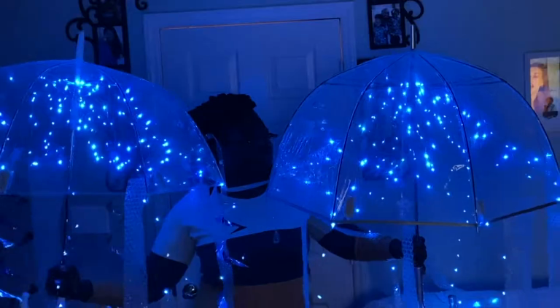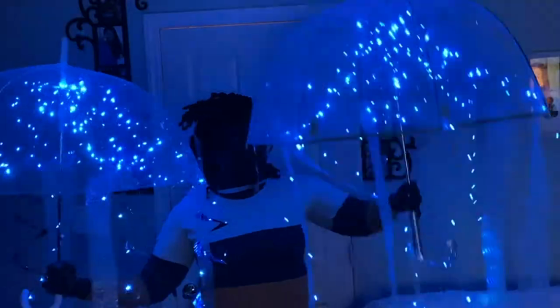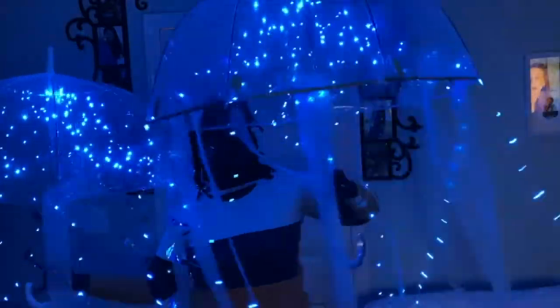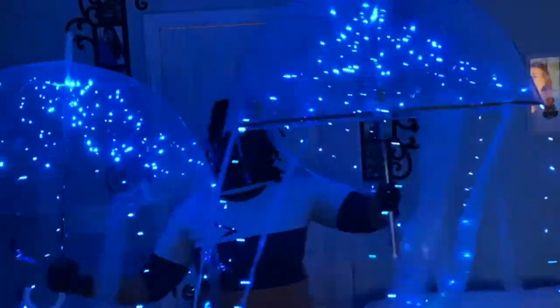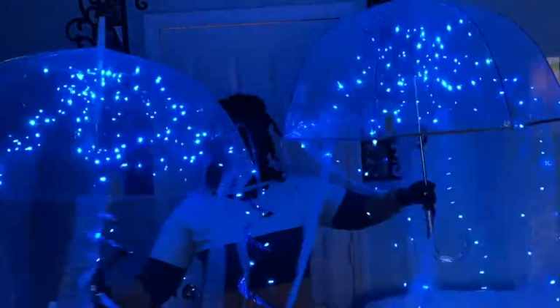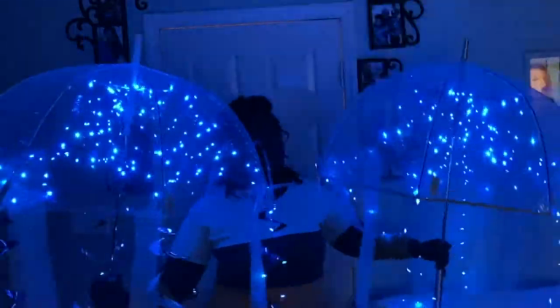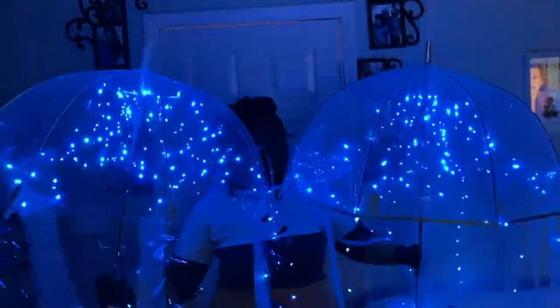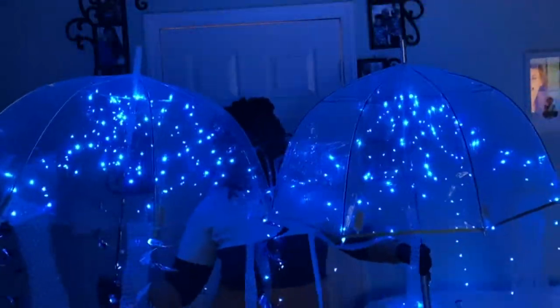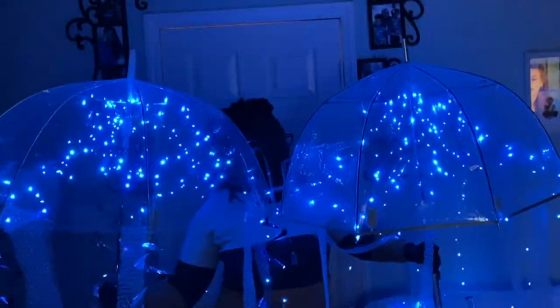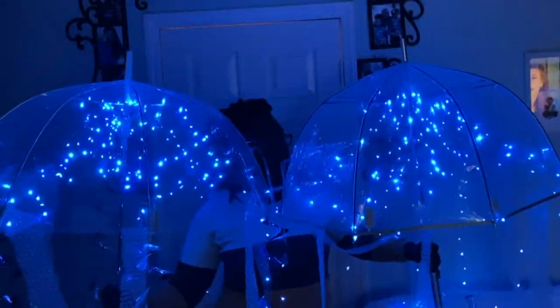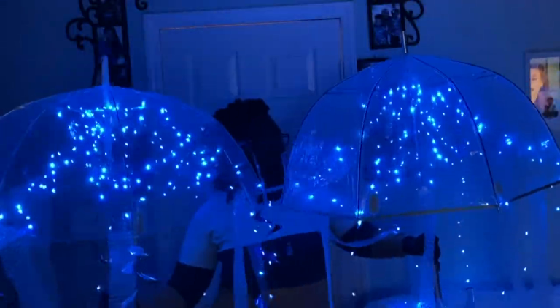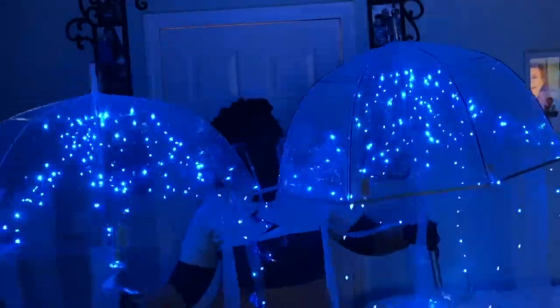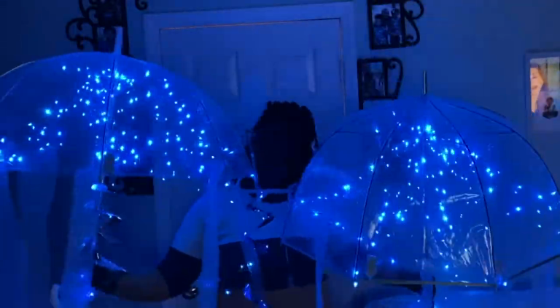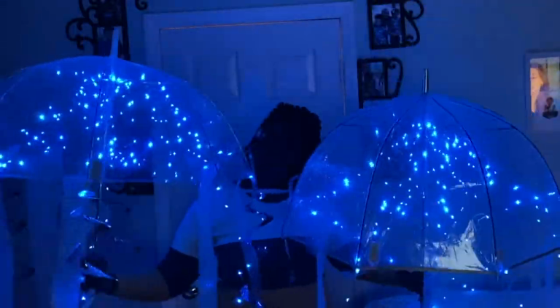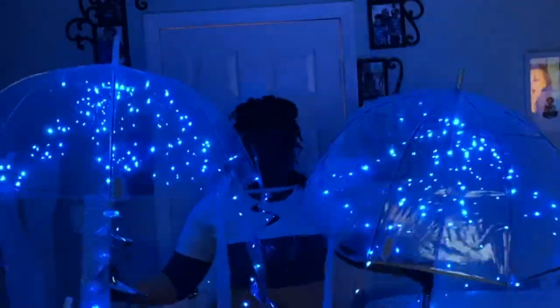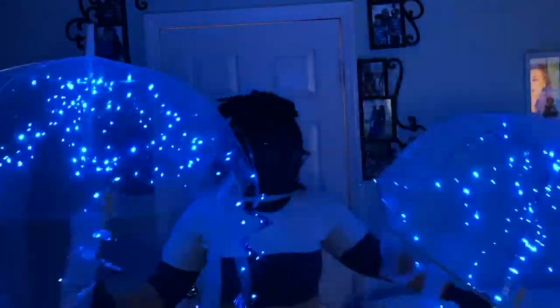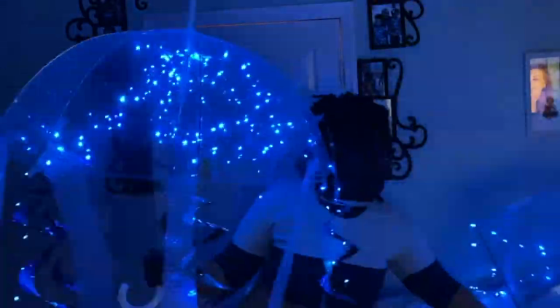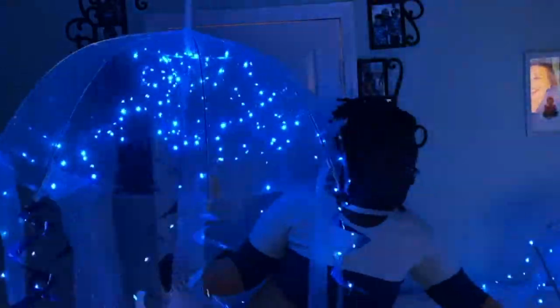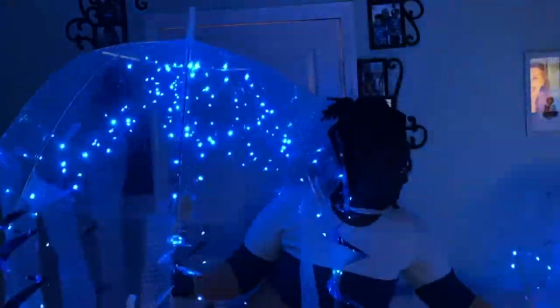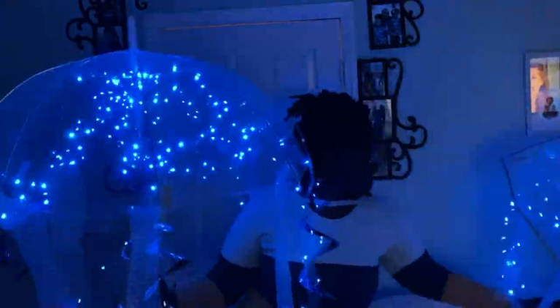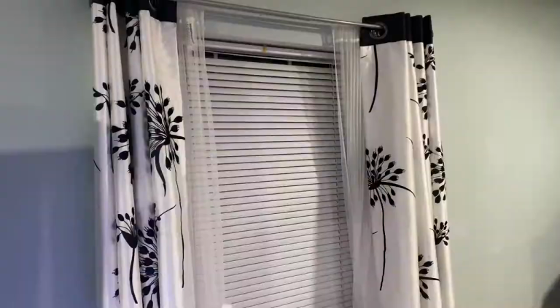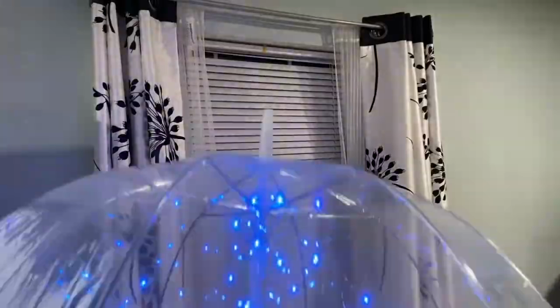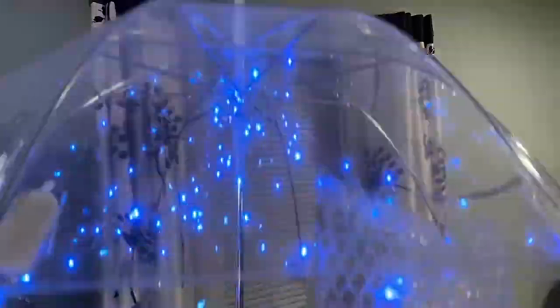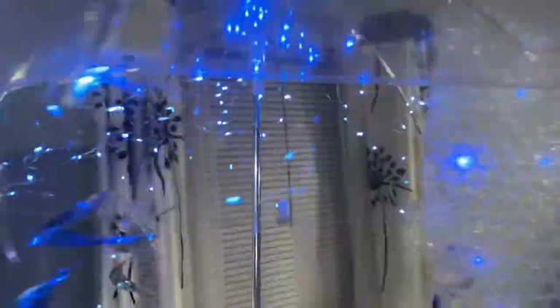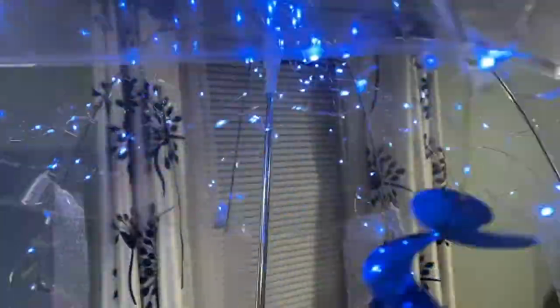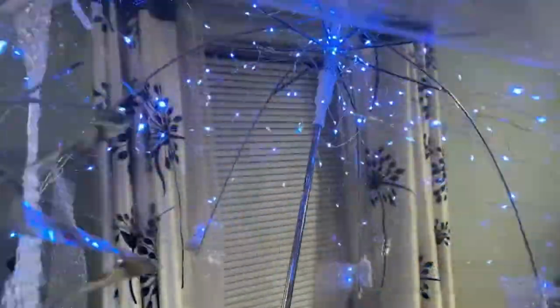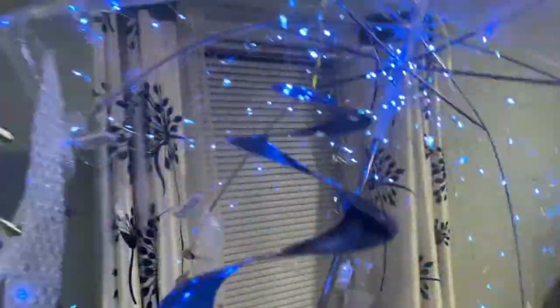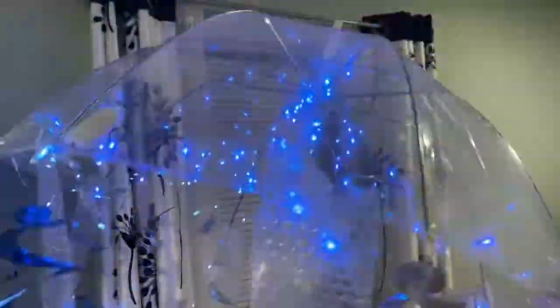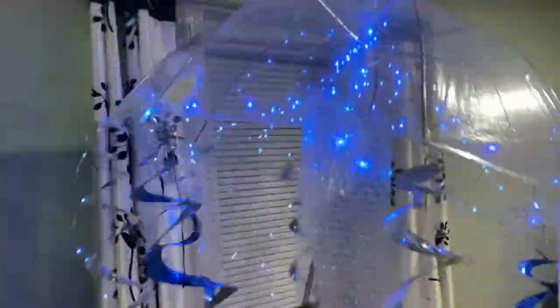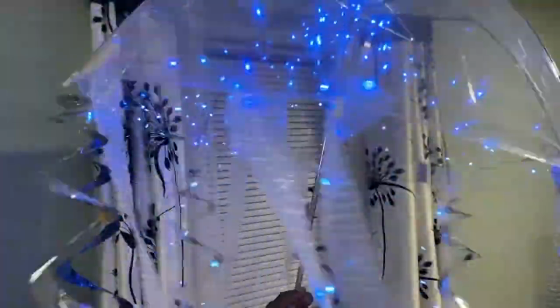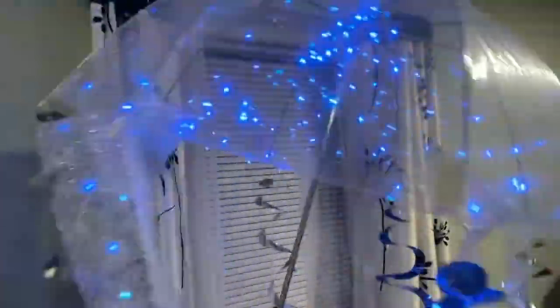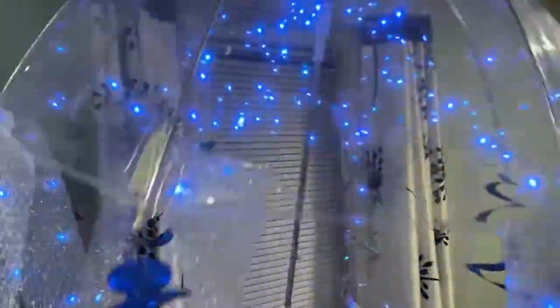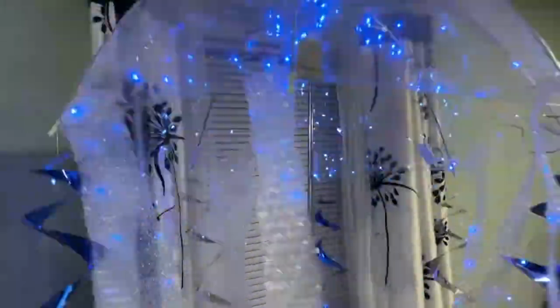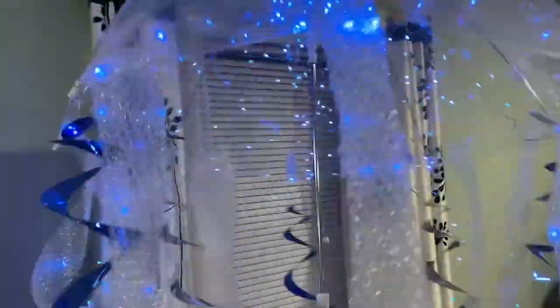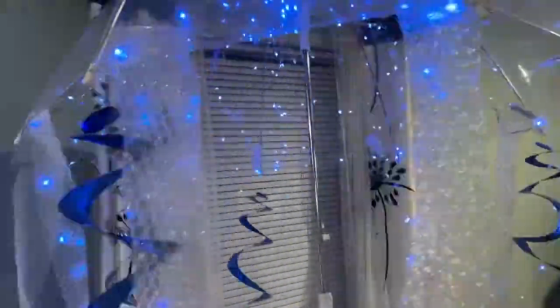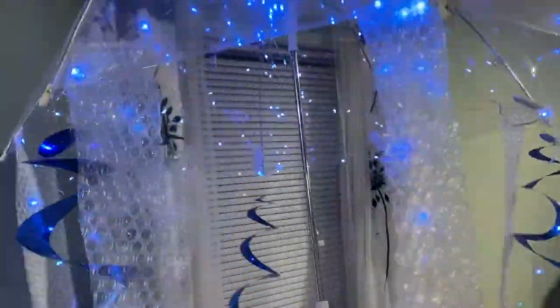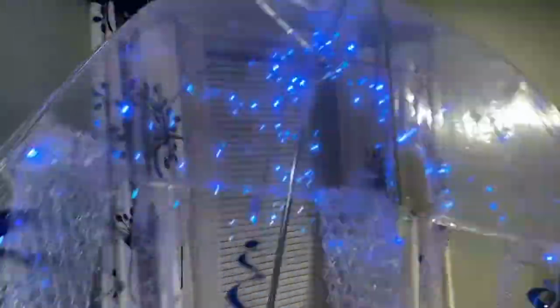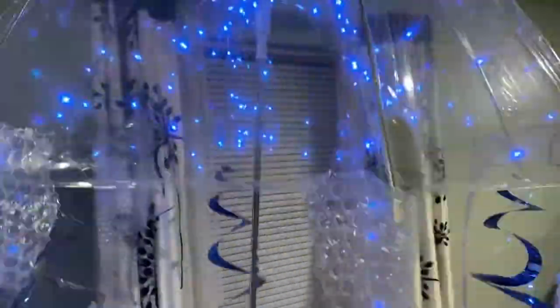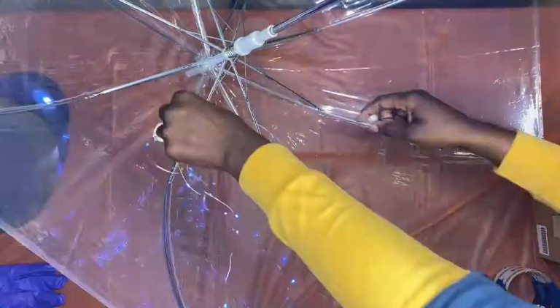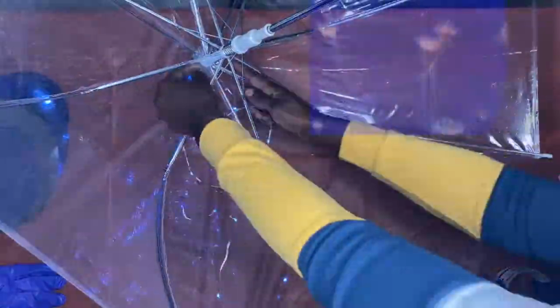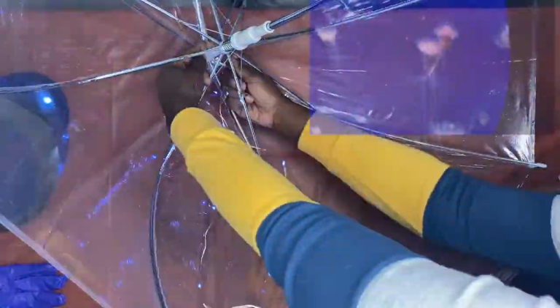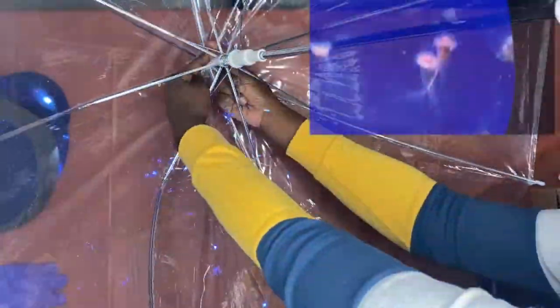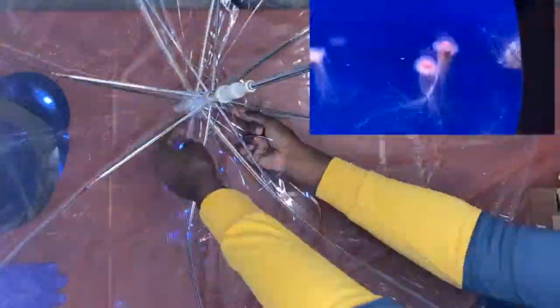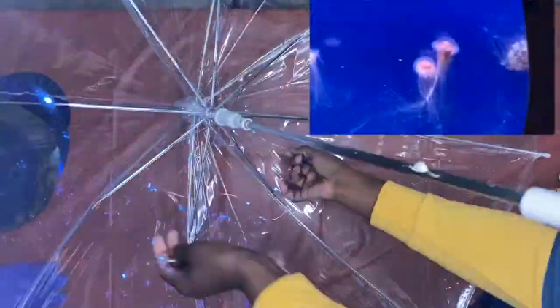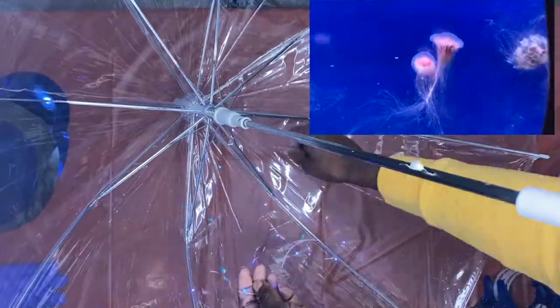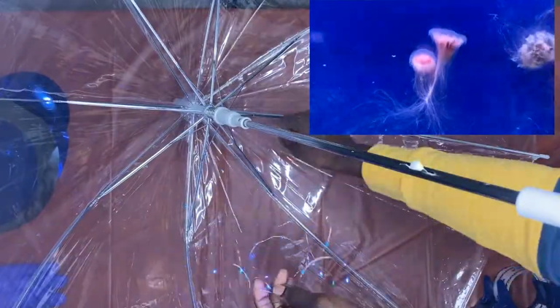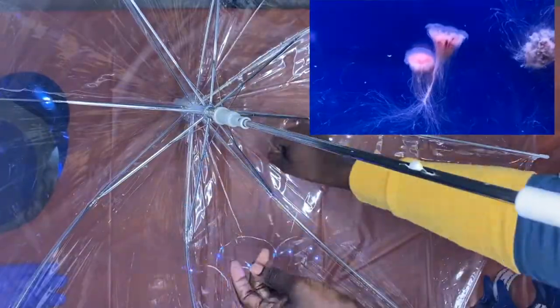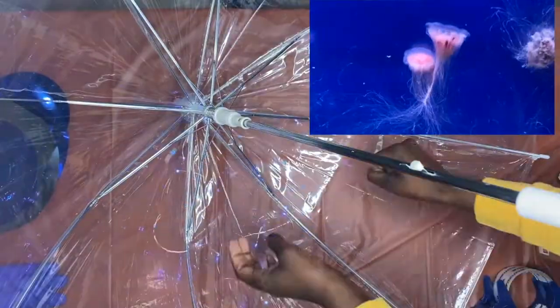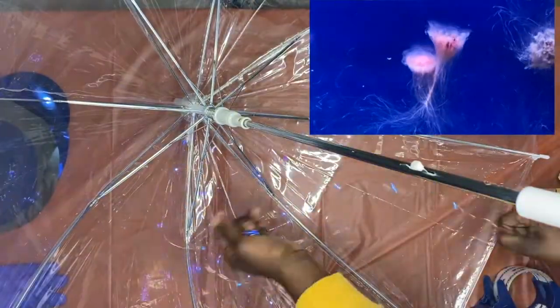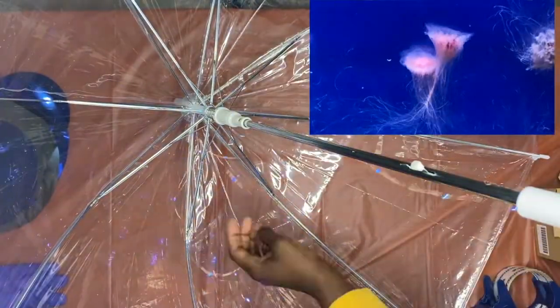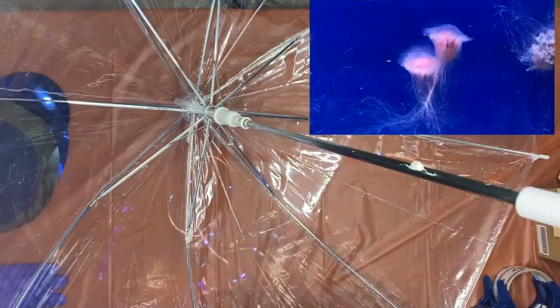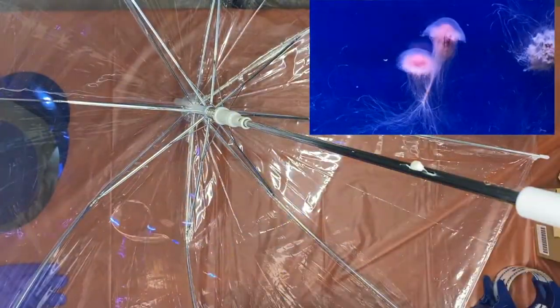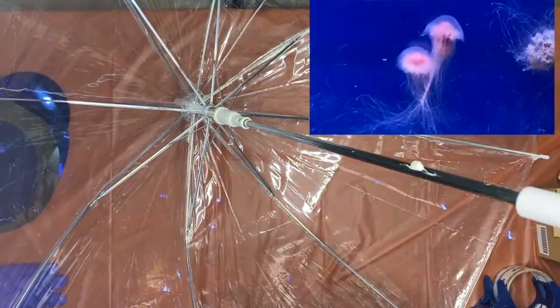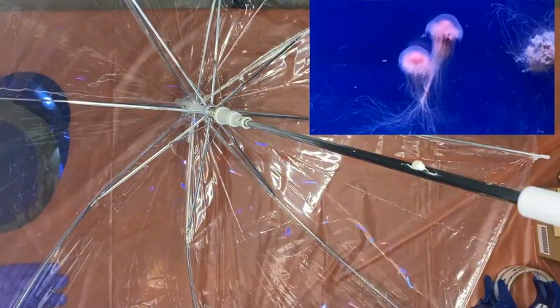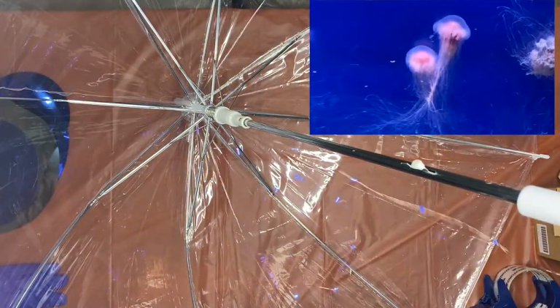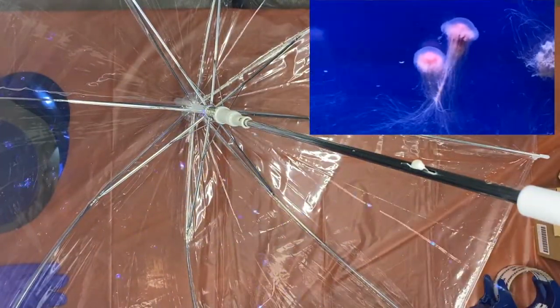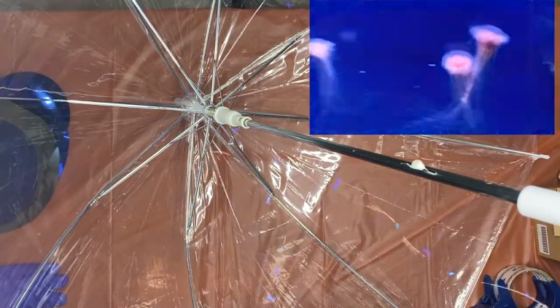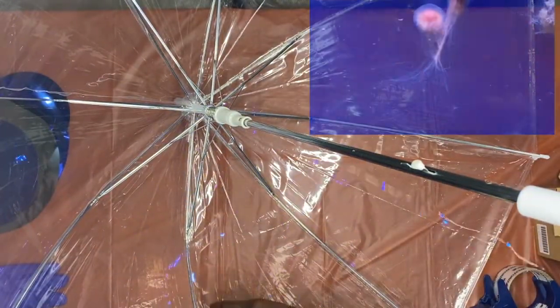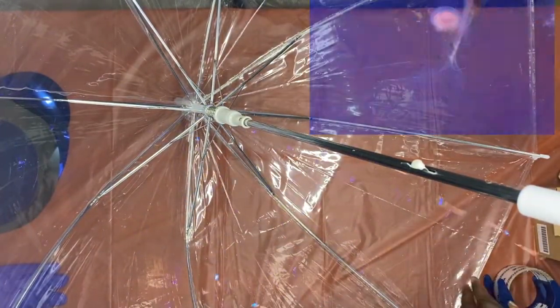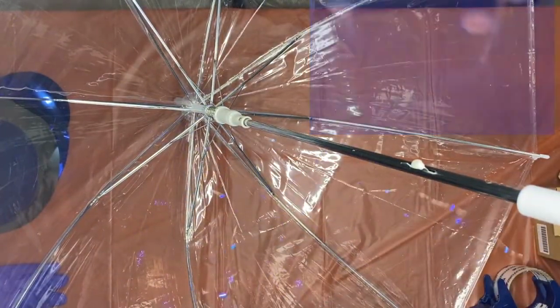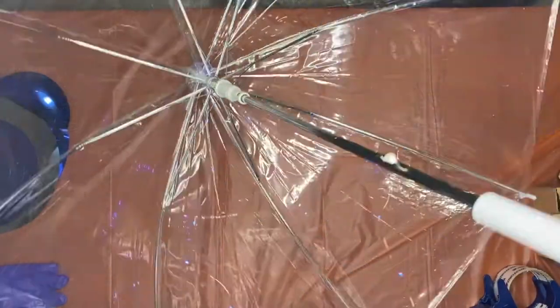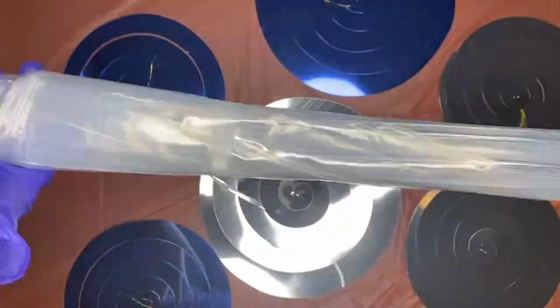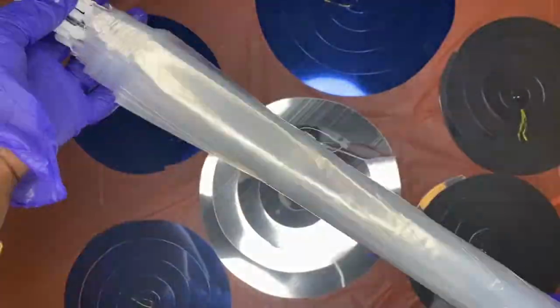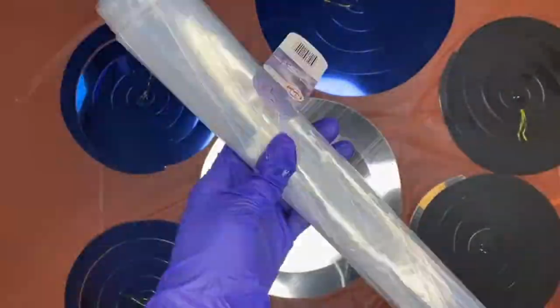Stick around to see this quick and easy jellyfish costume that I made for this Halloween — even the non-crafty people can do it.